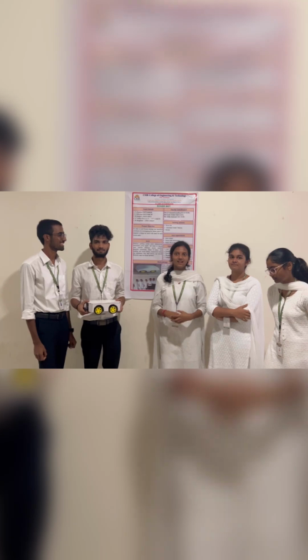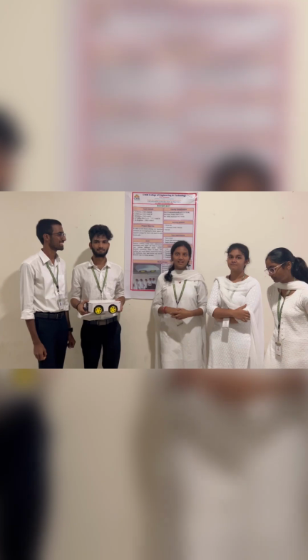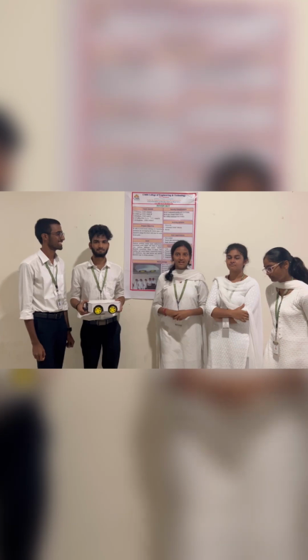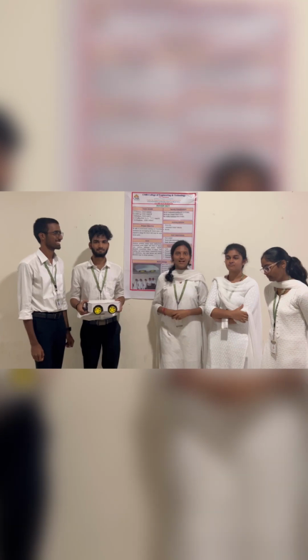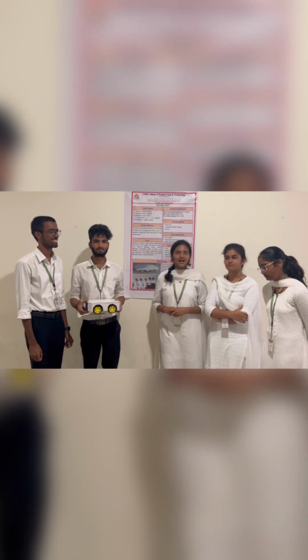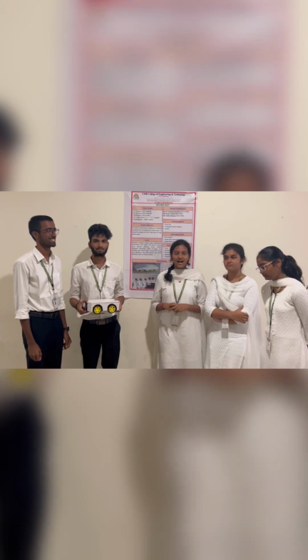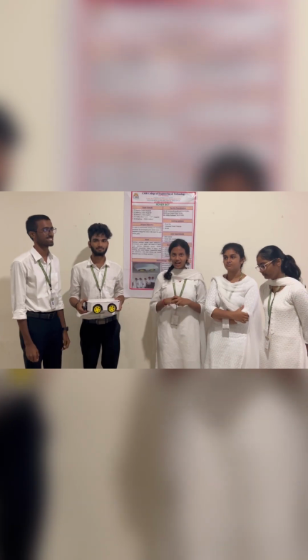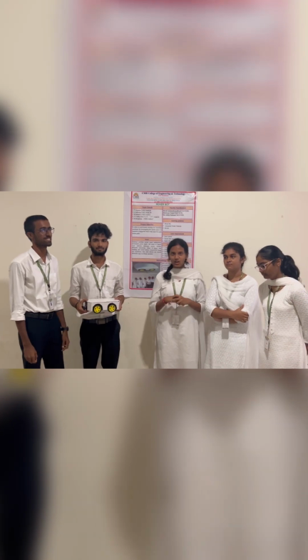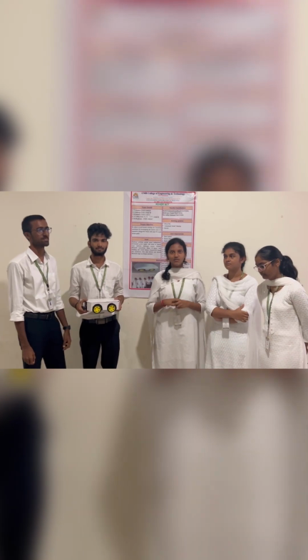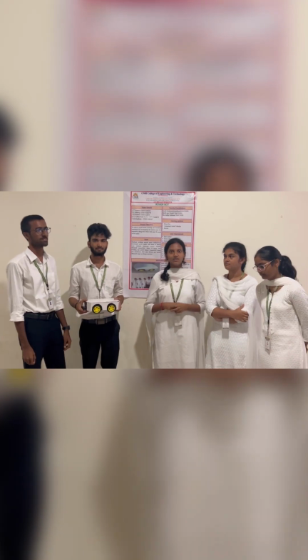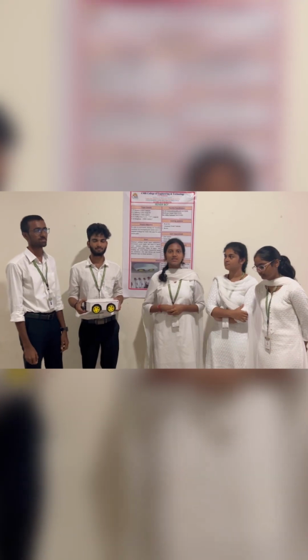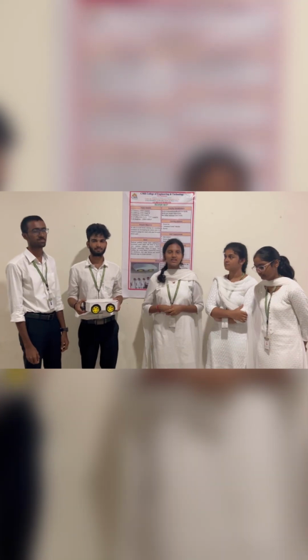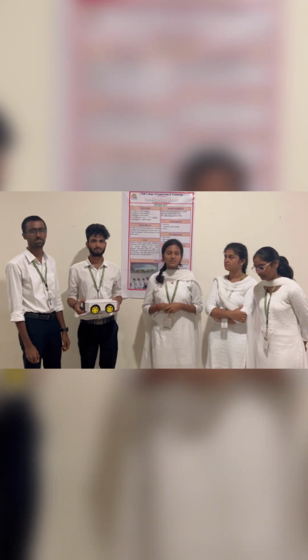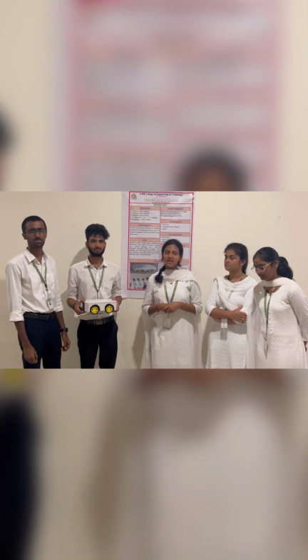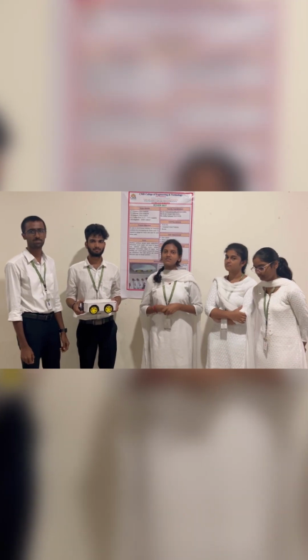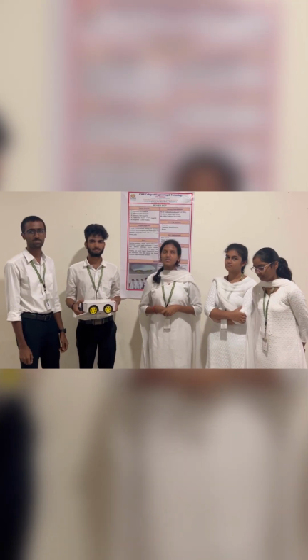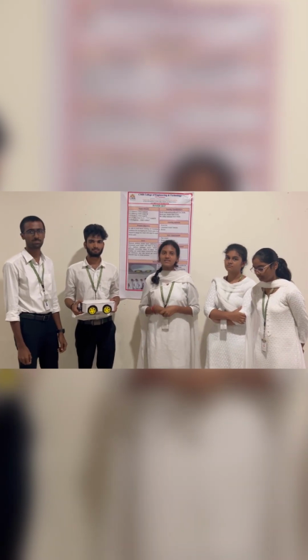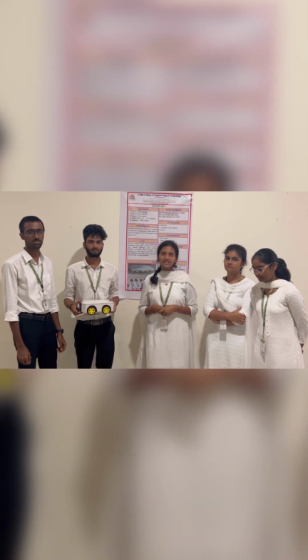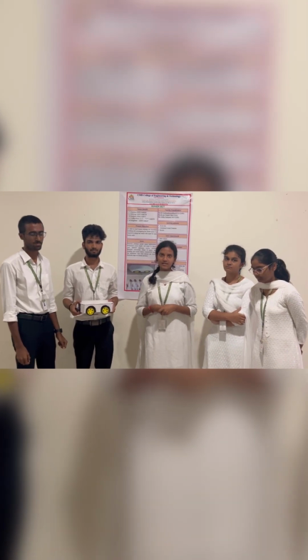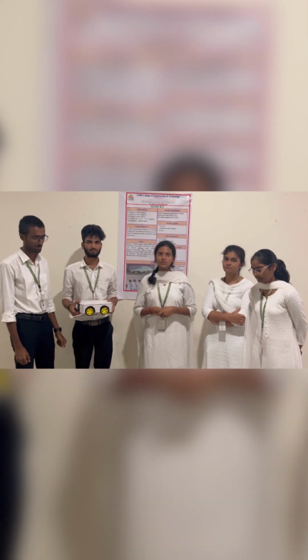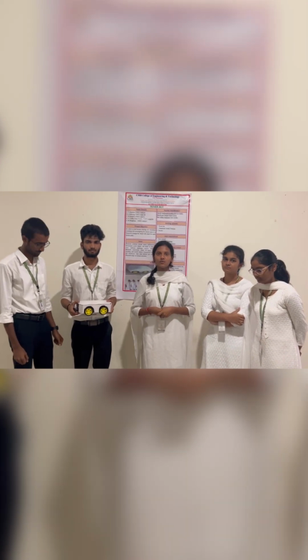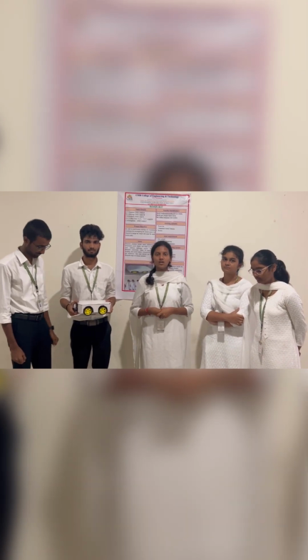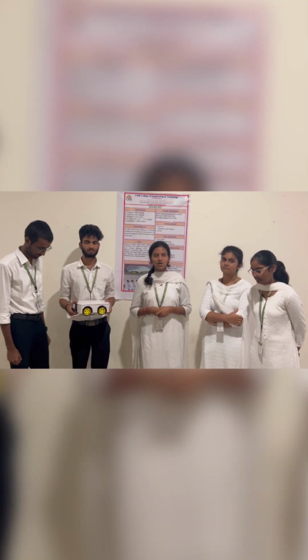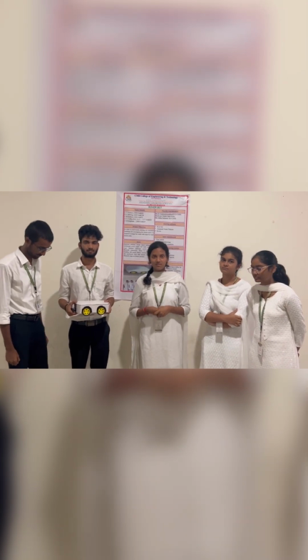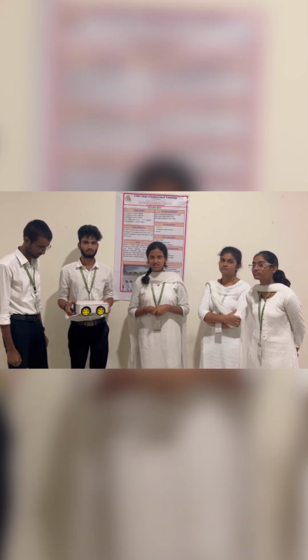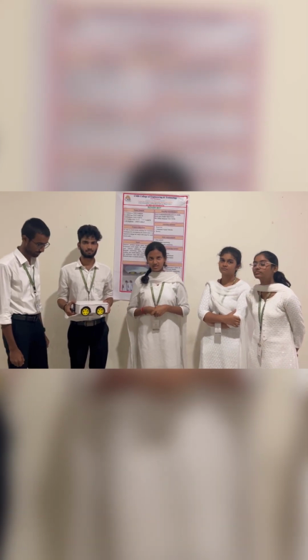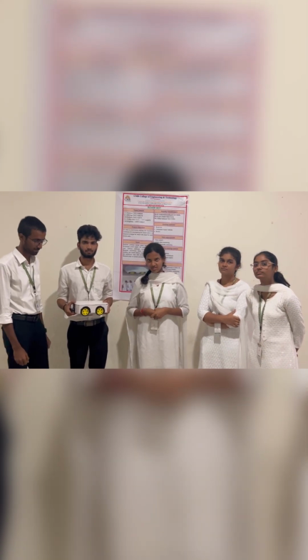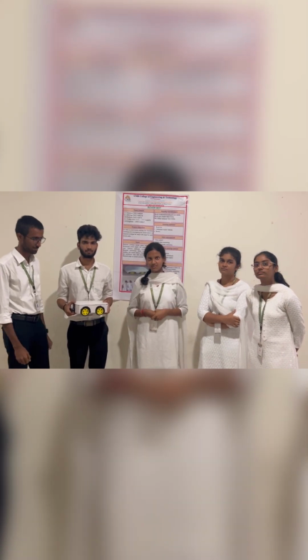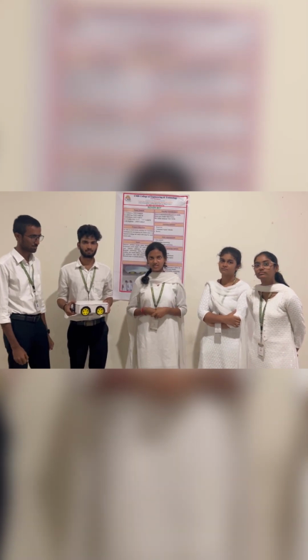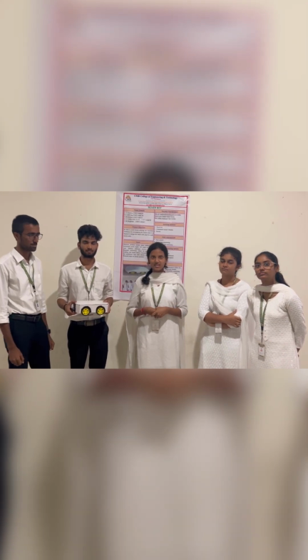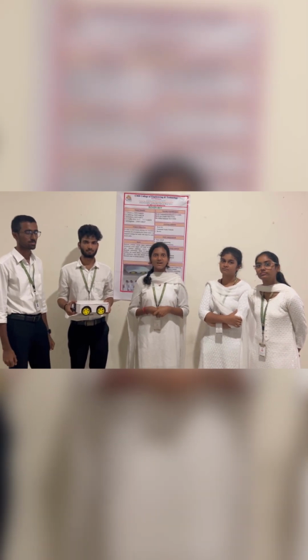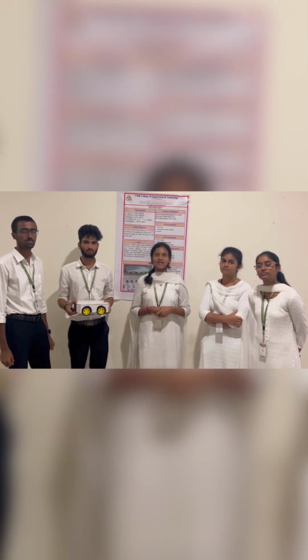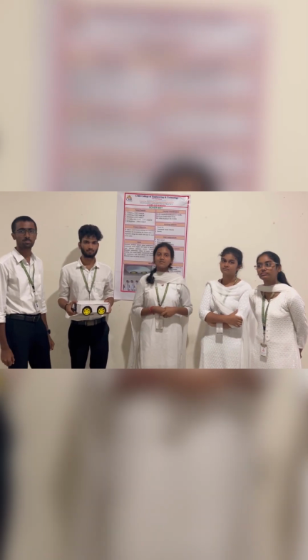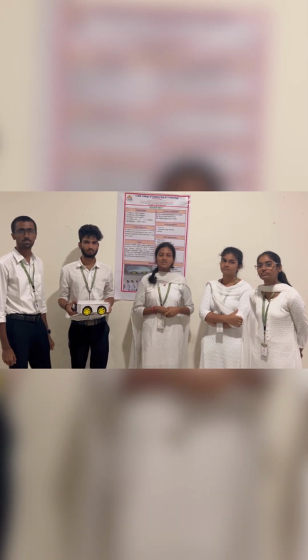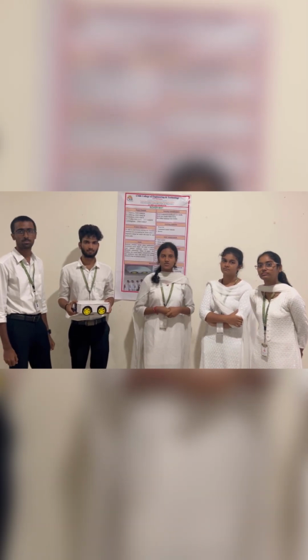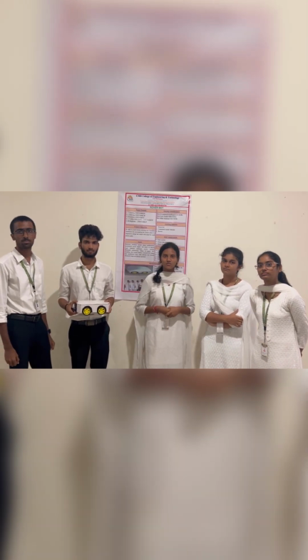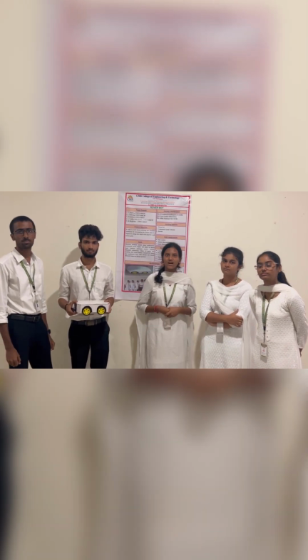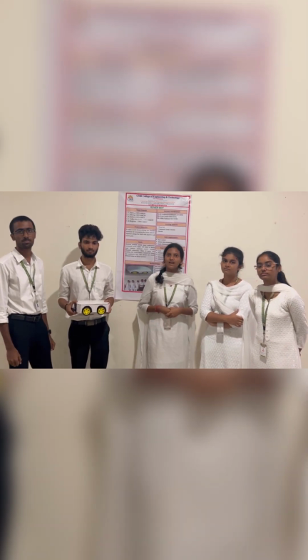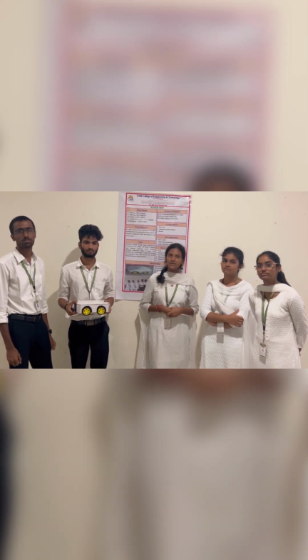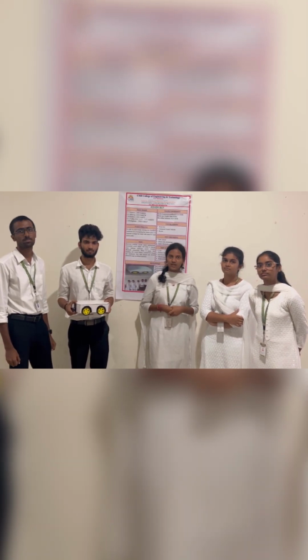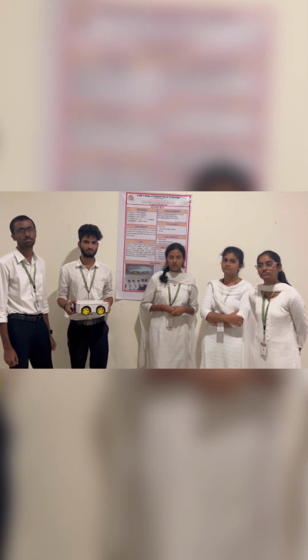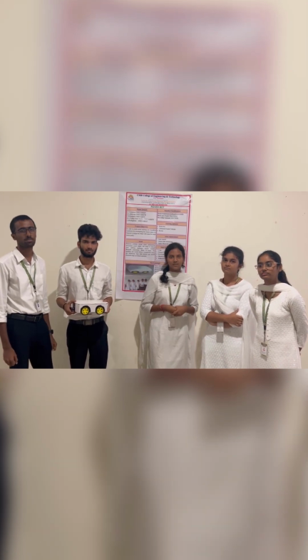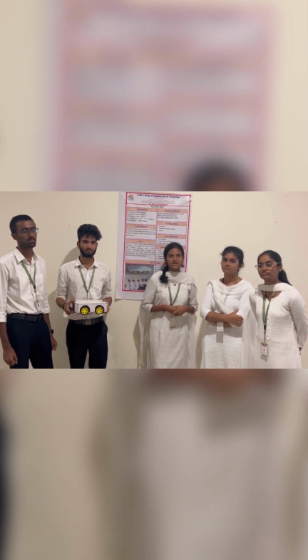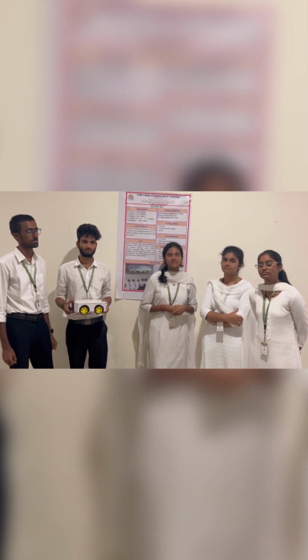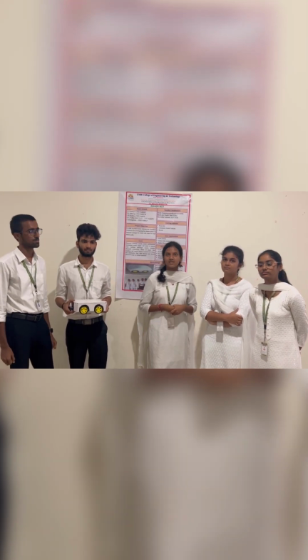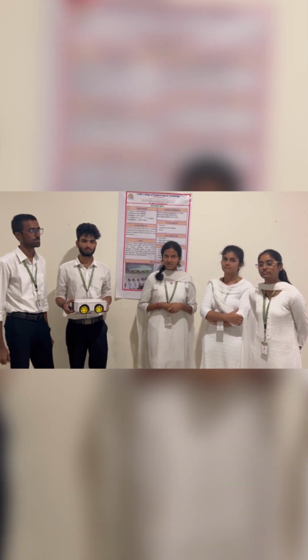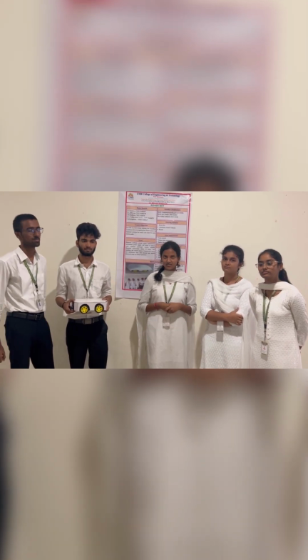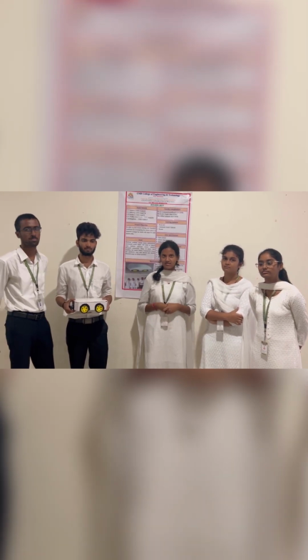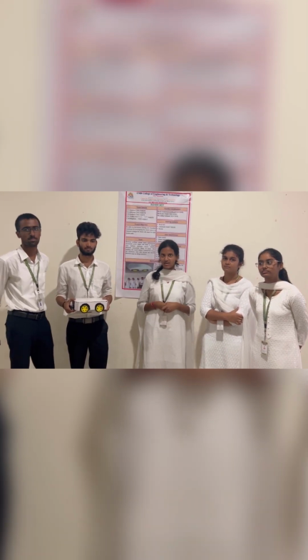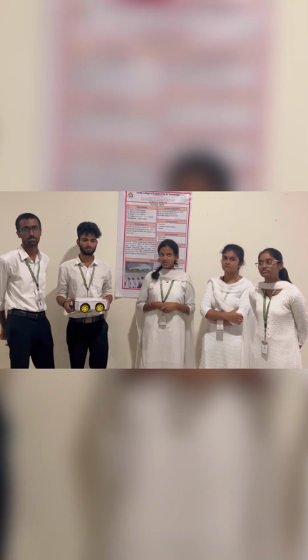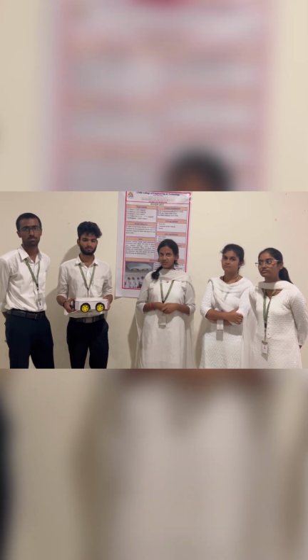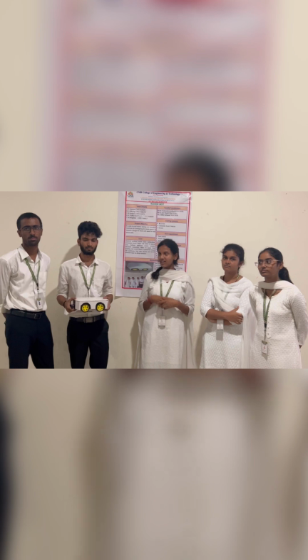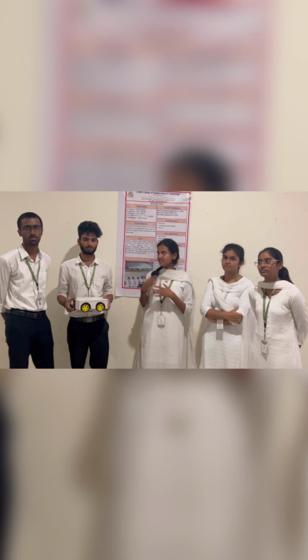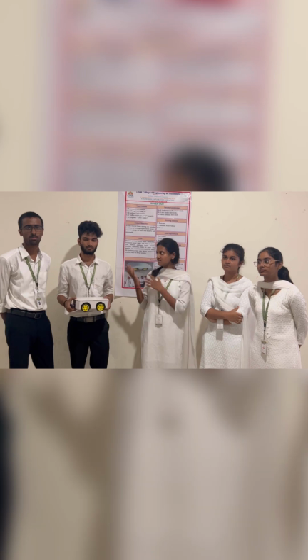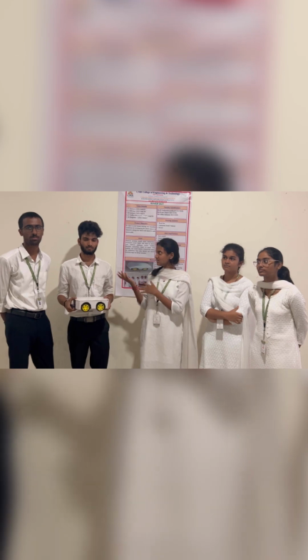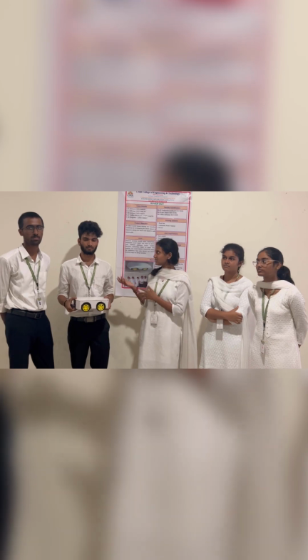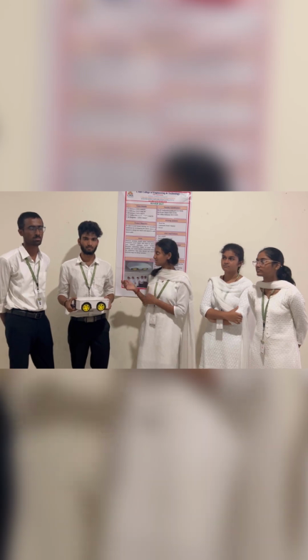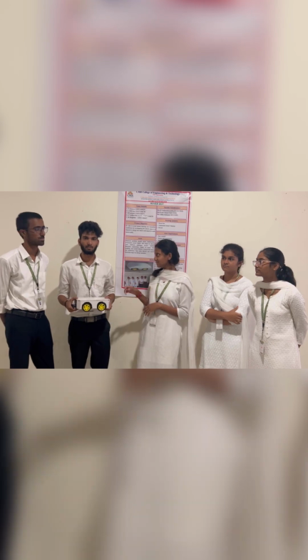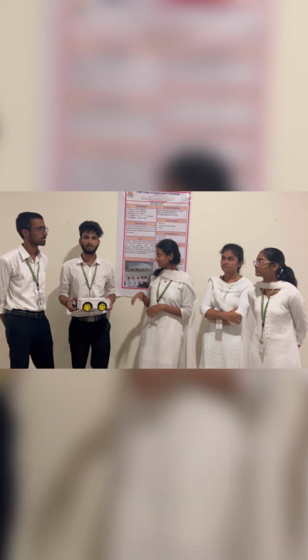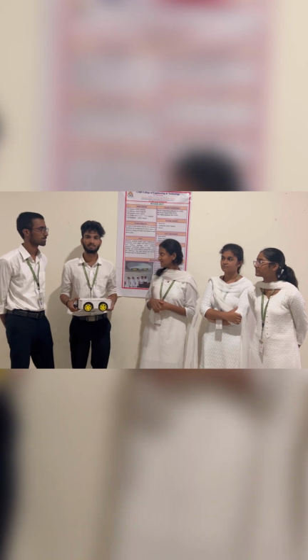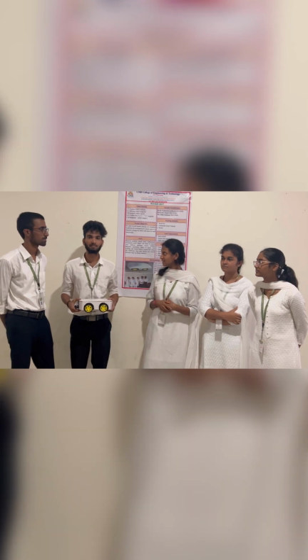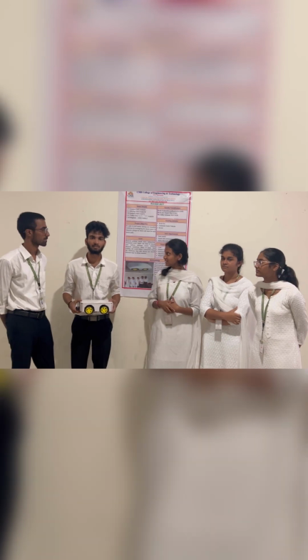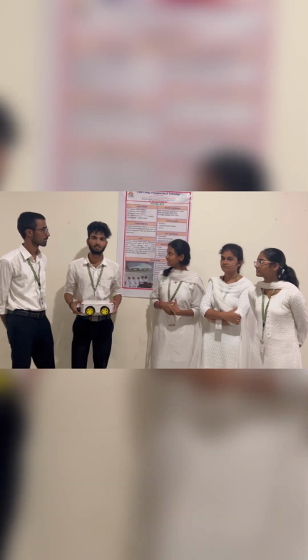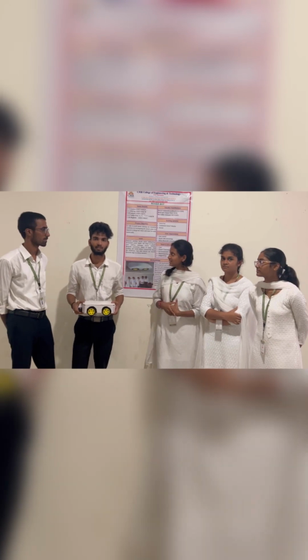Hello everyone, we are from the Google of CSM3. My name is Vishnu and my name is David Syamsa. Hi, this is myself, Sehor.